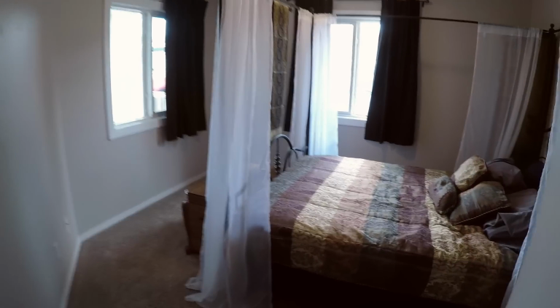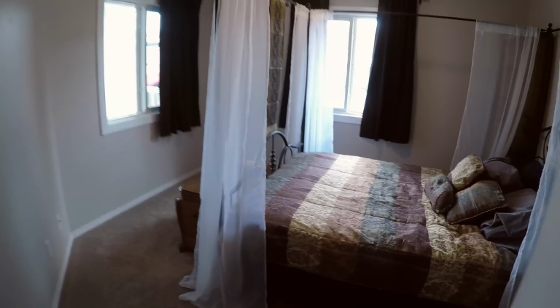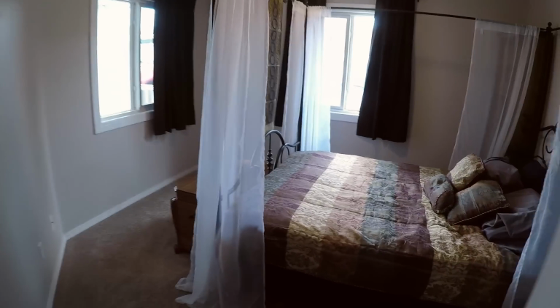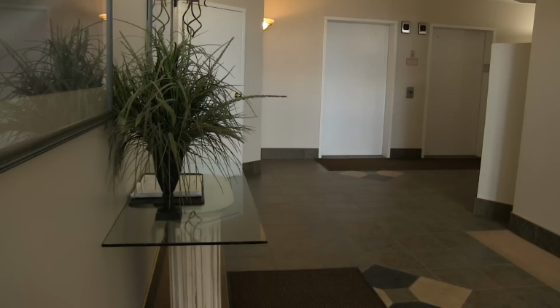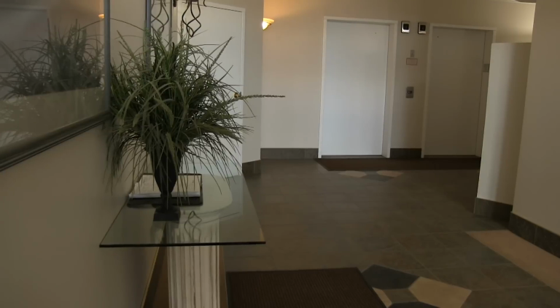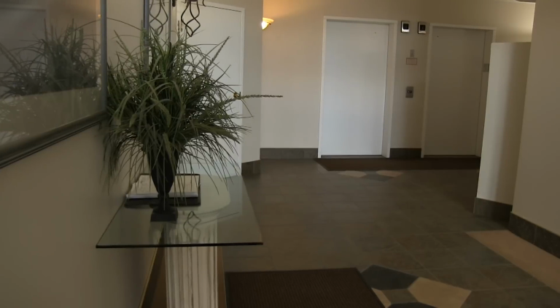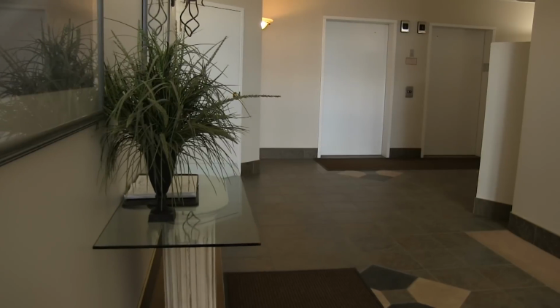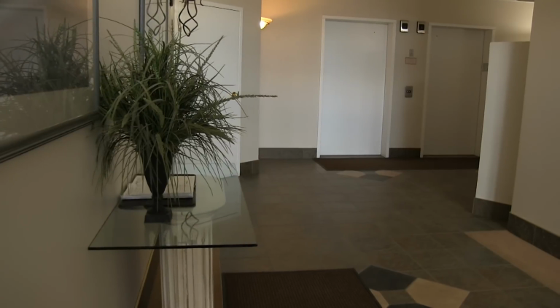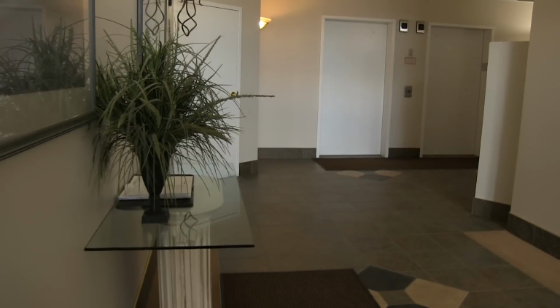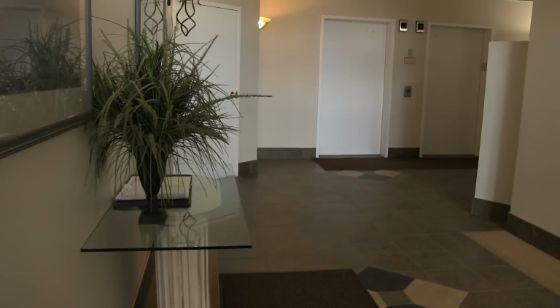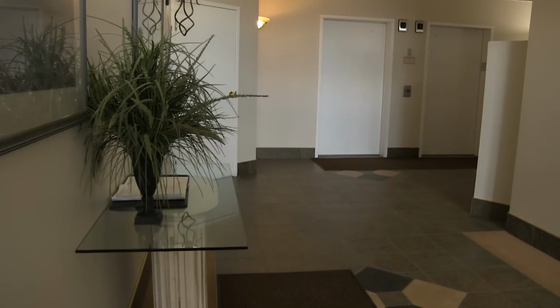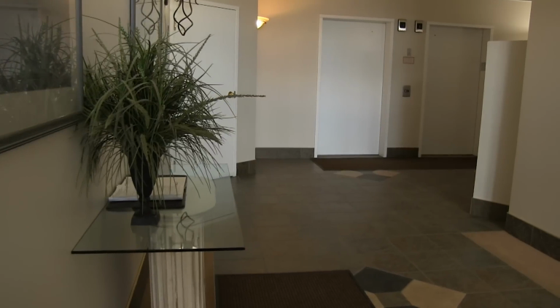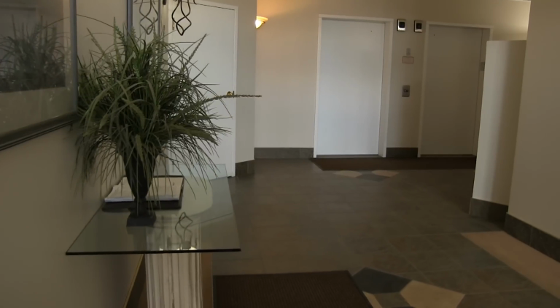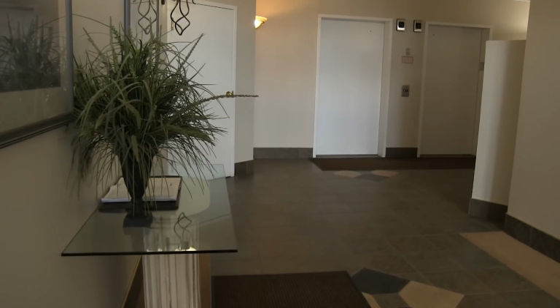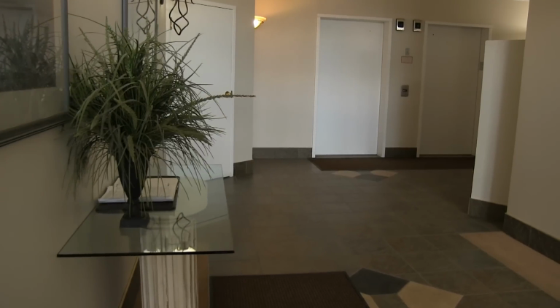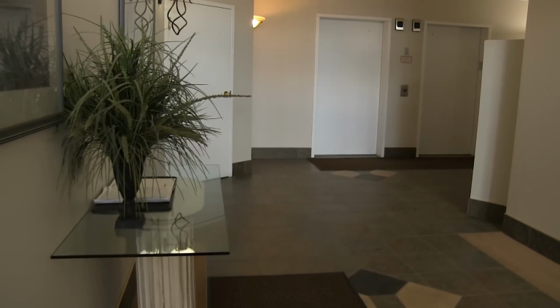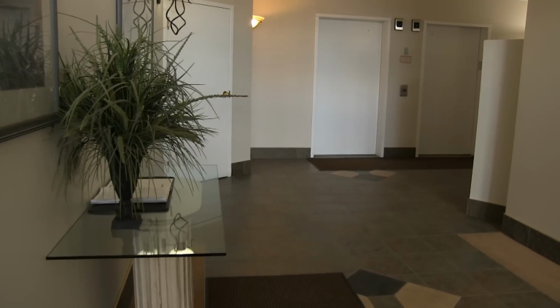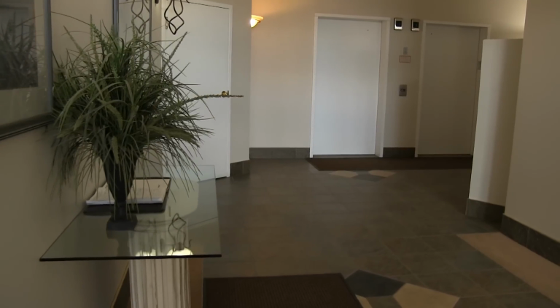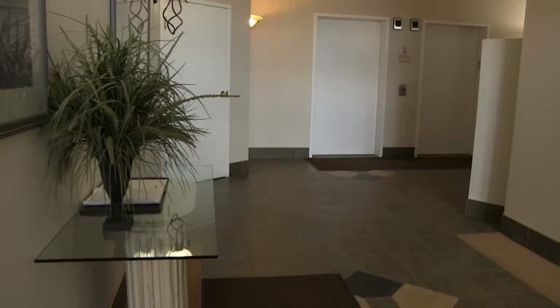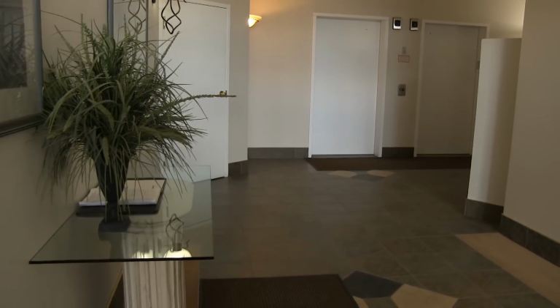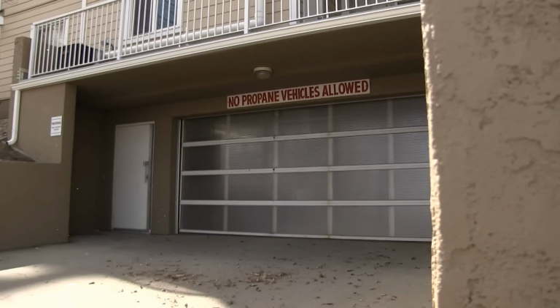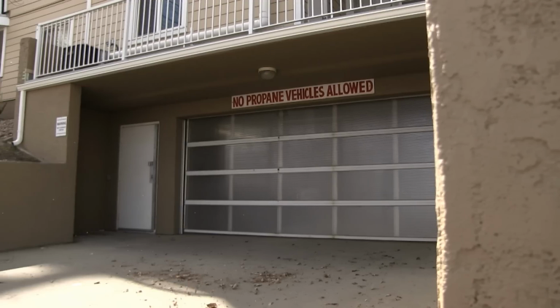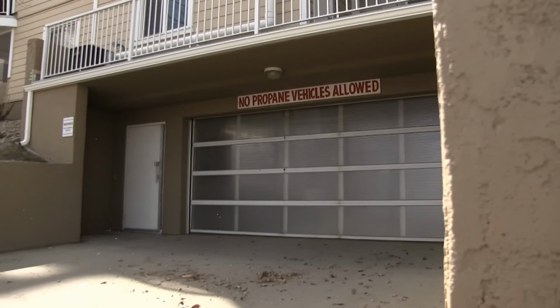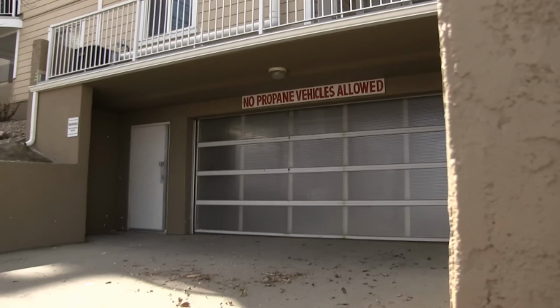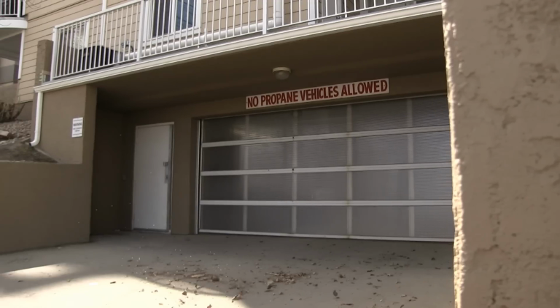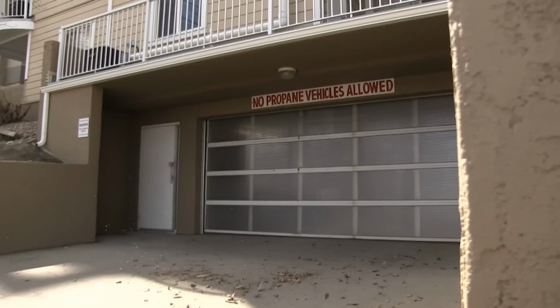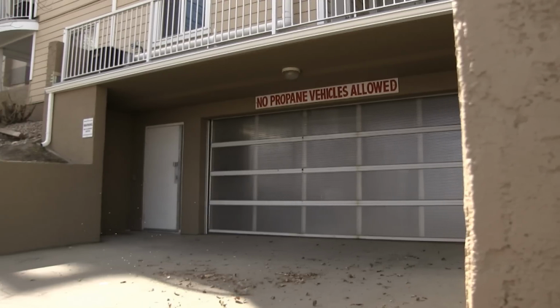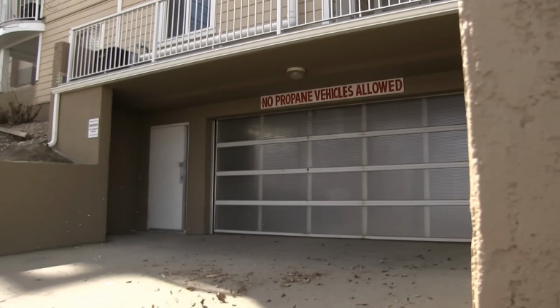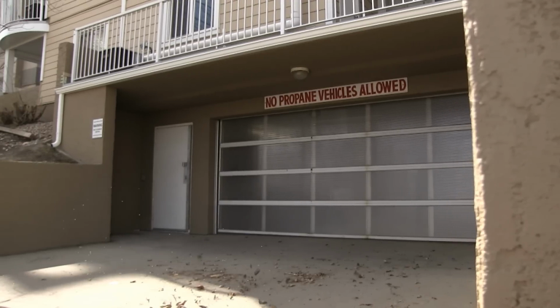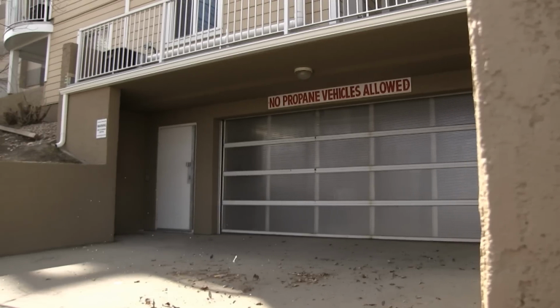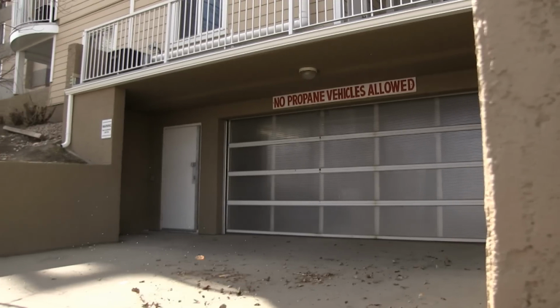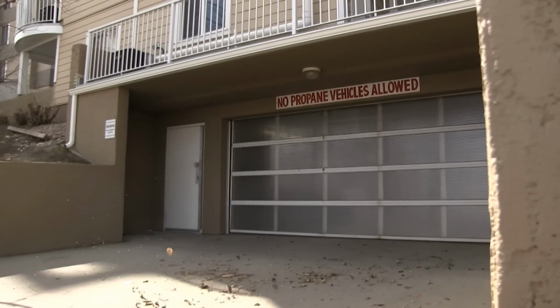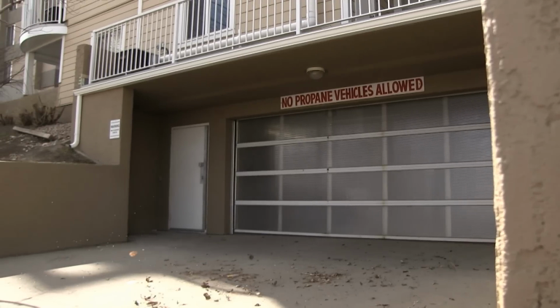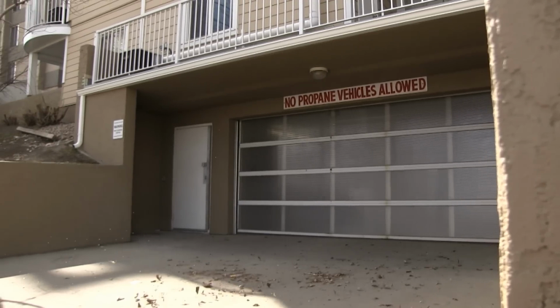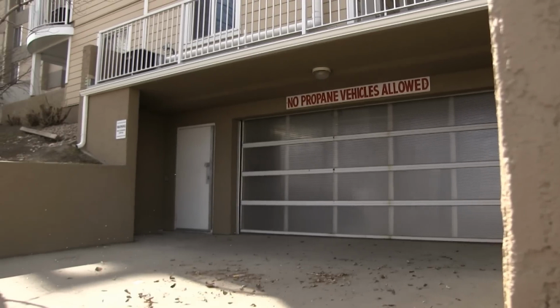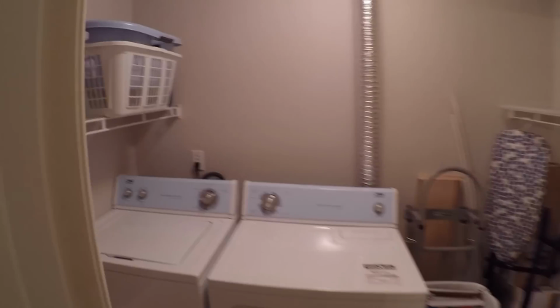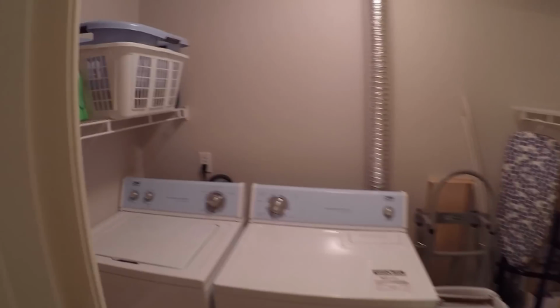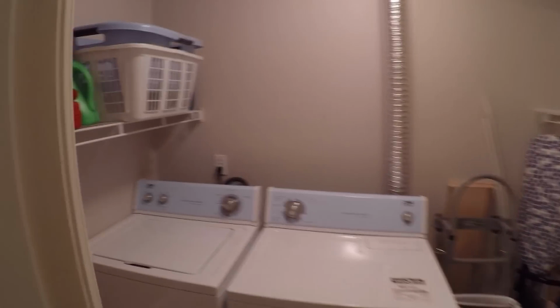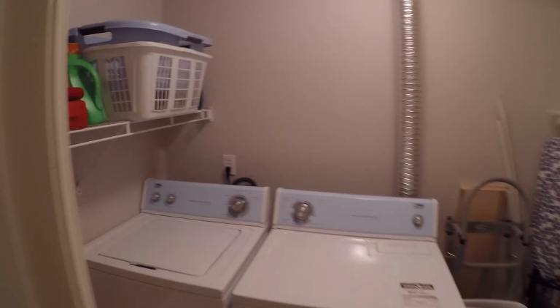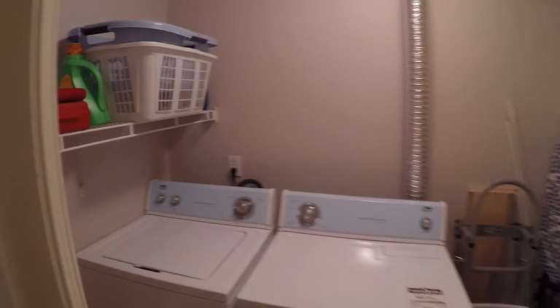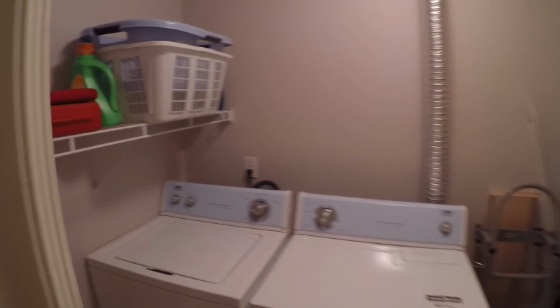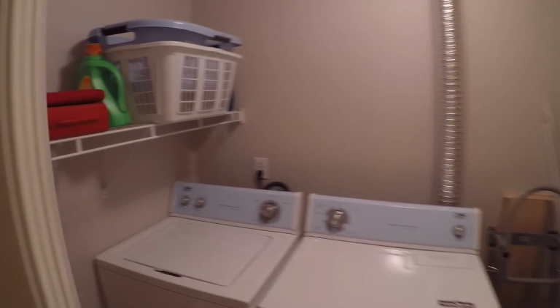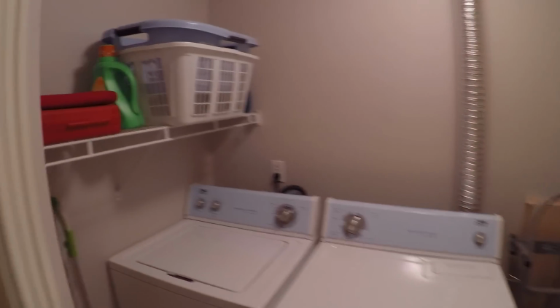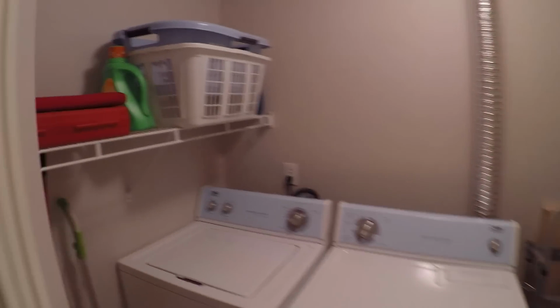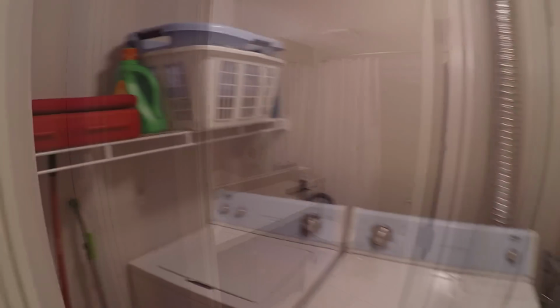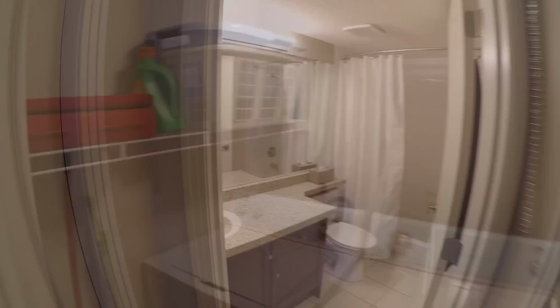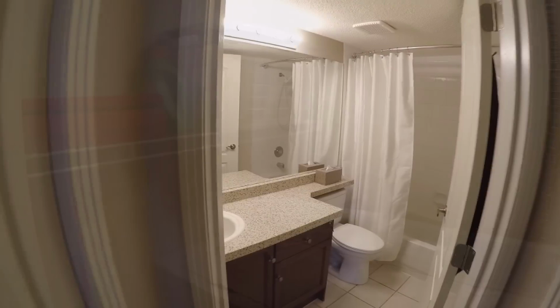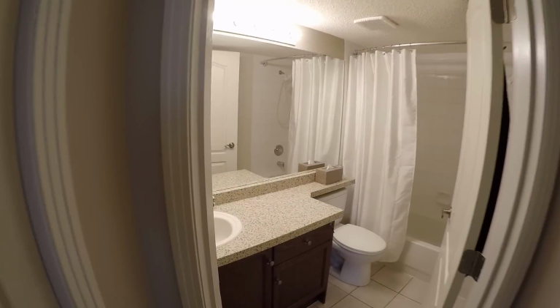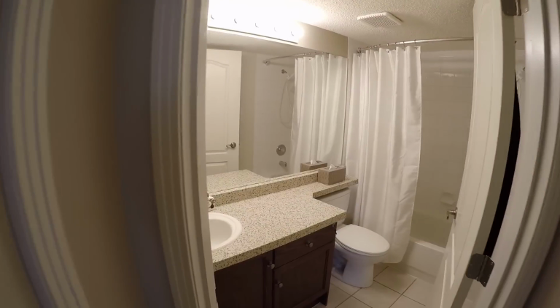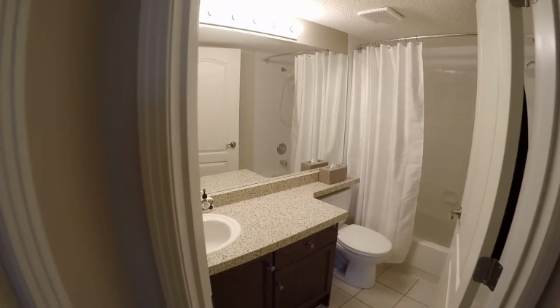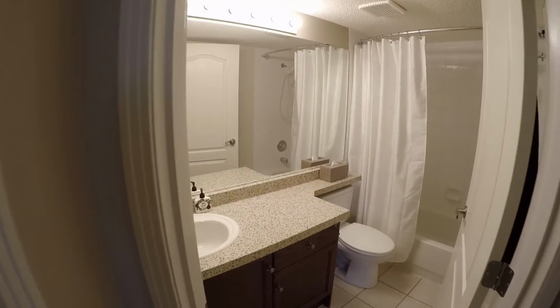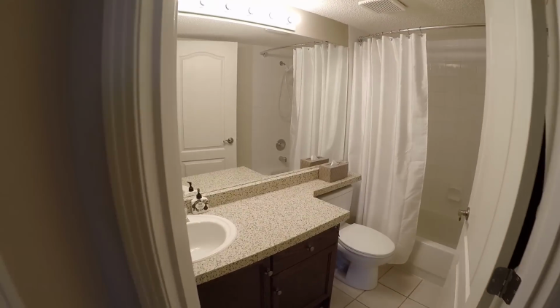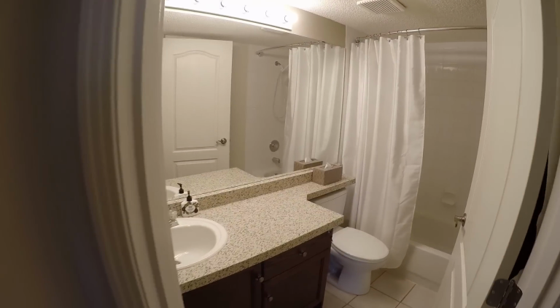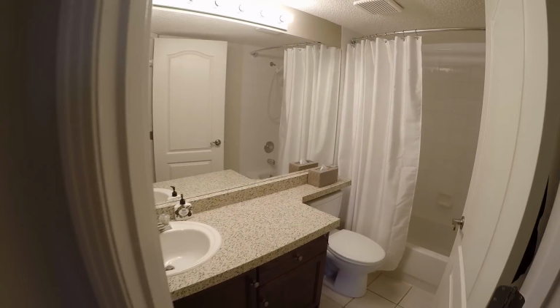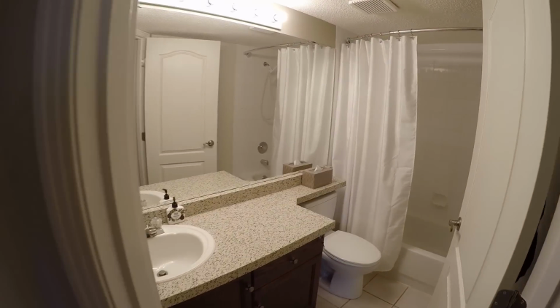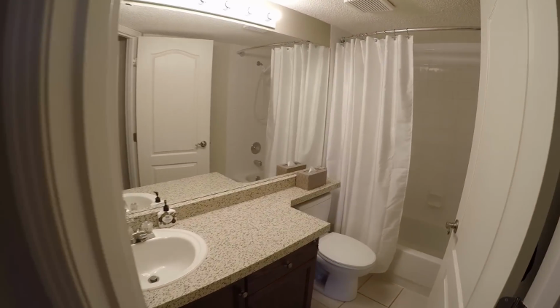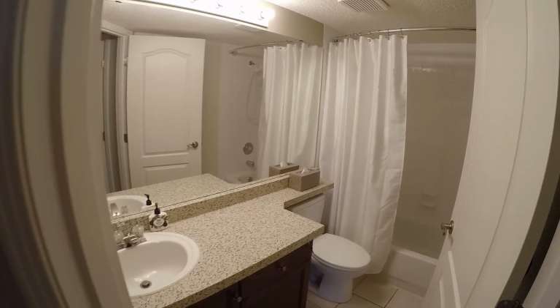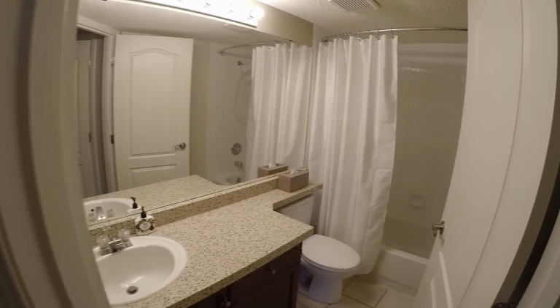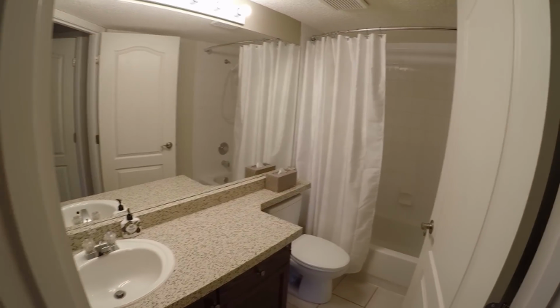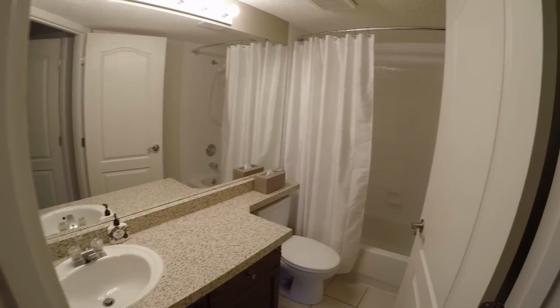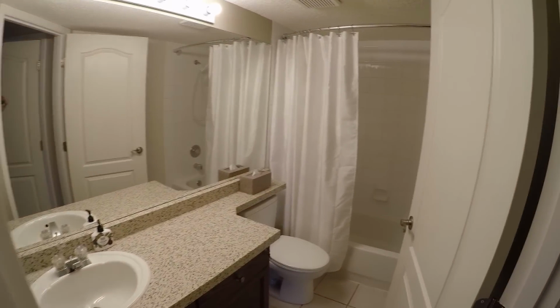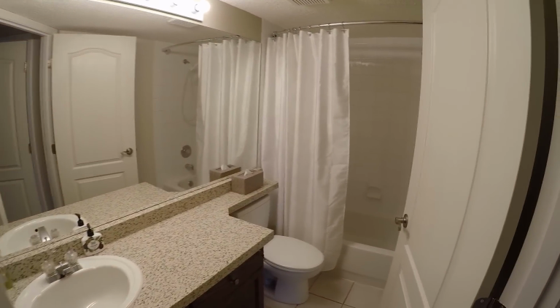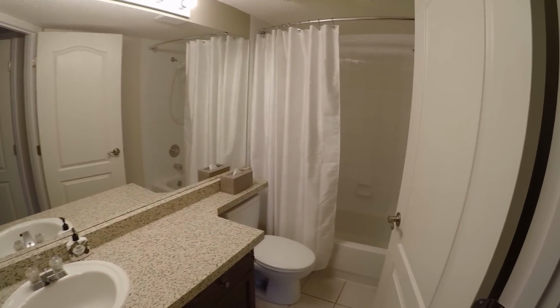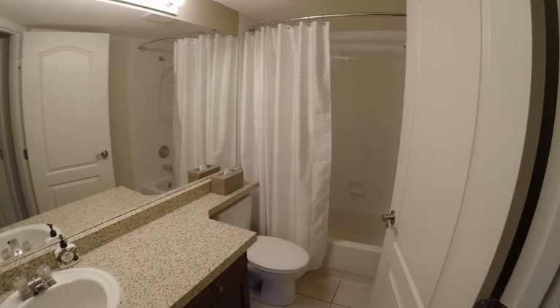It's located in a pet-friendly building with underground parking, in-suite laundry, and your condo fees include your utilities.